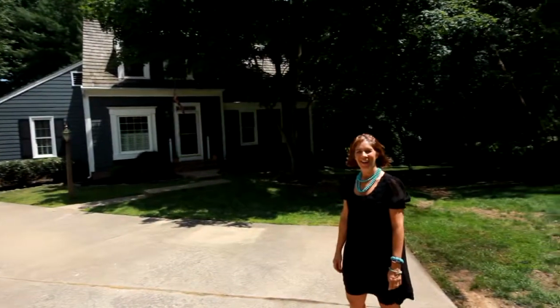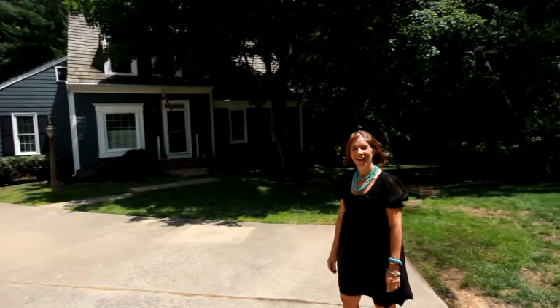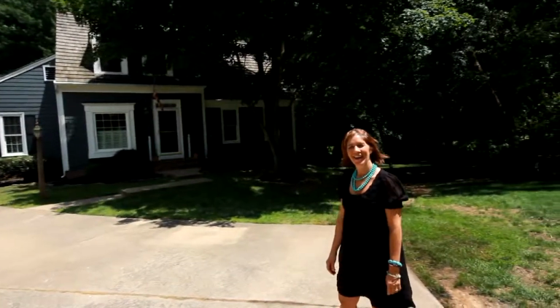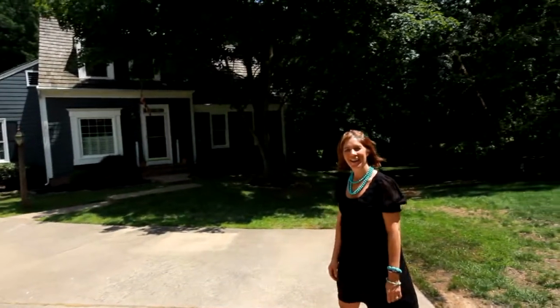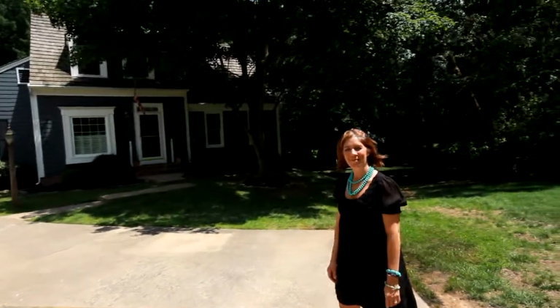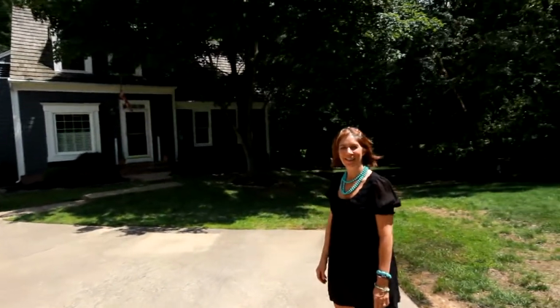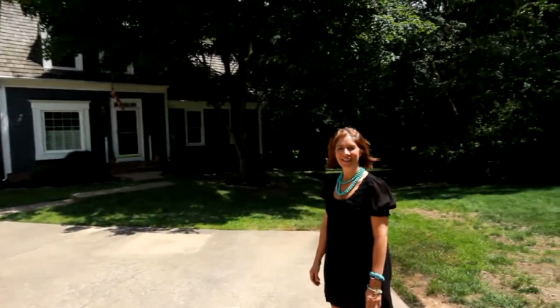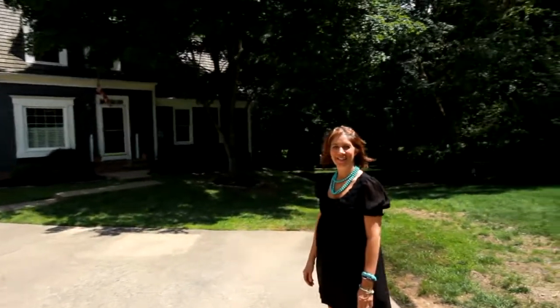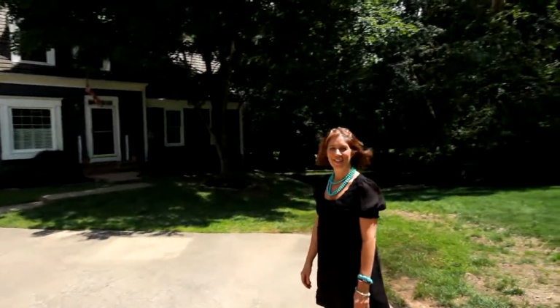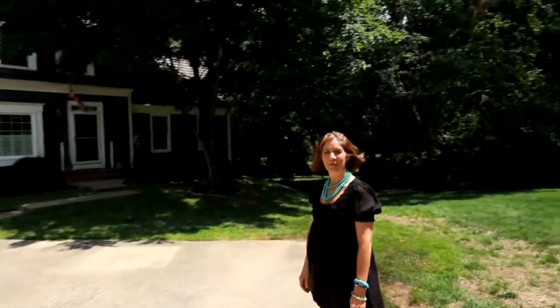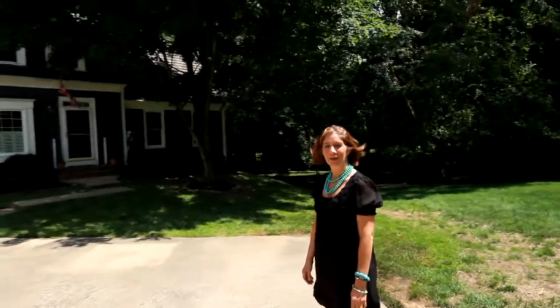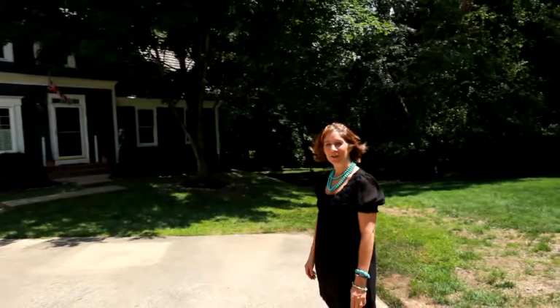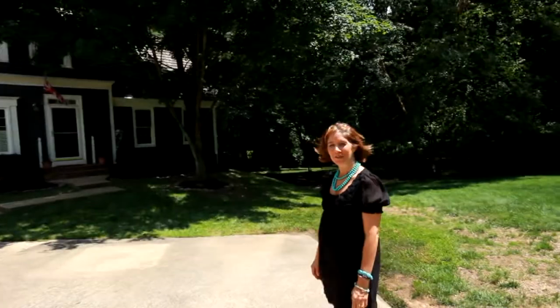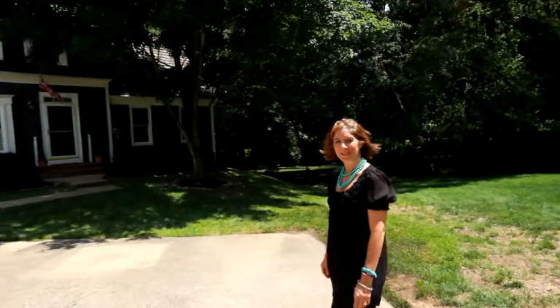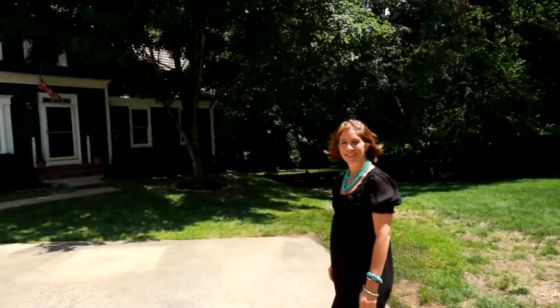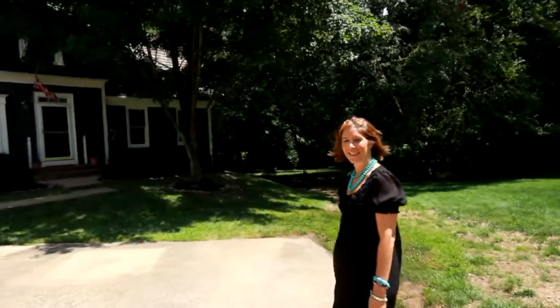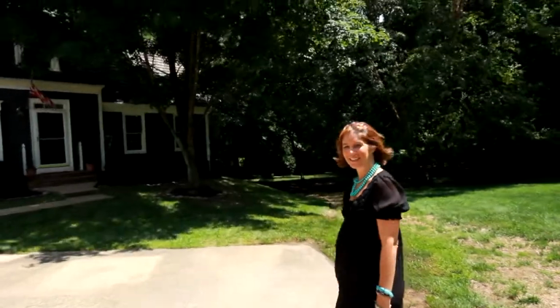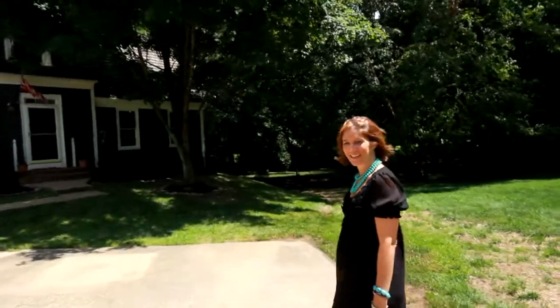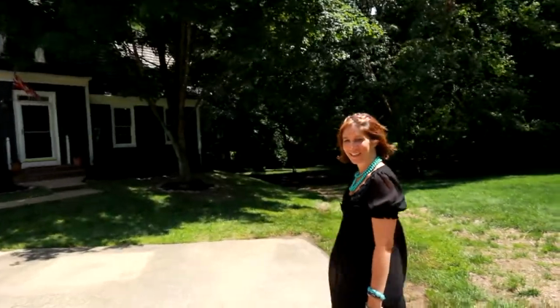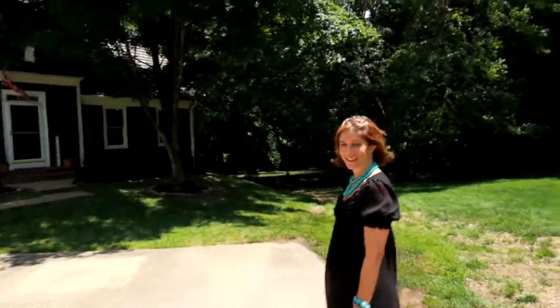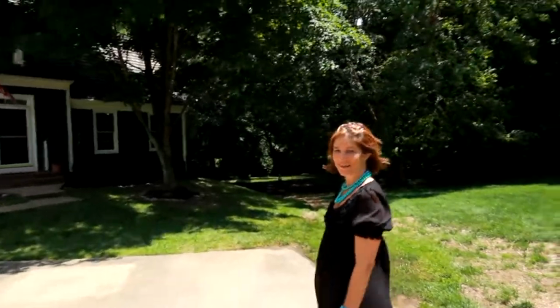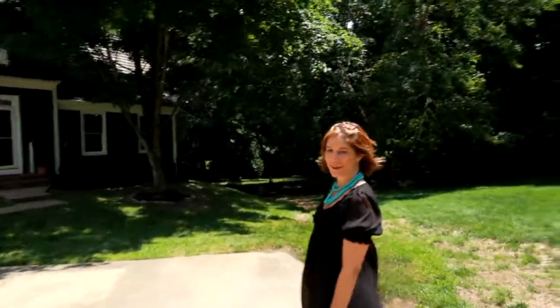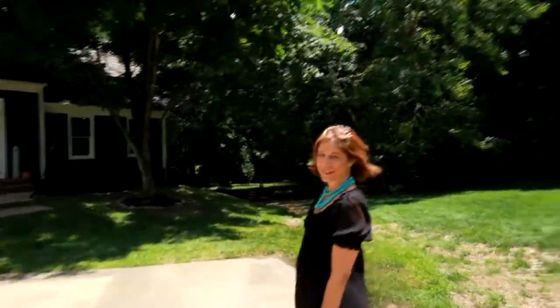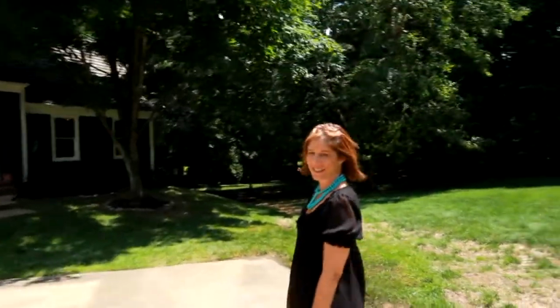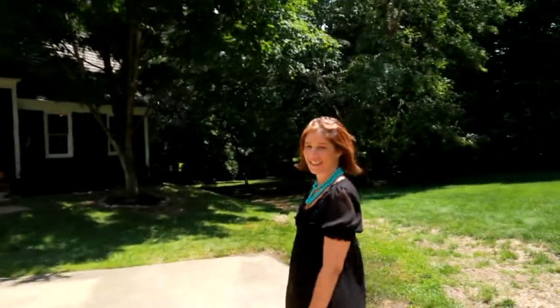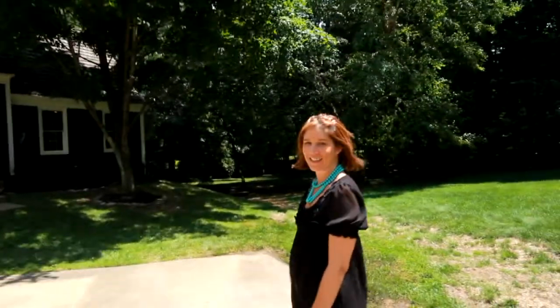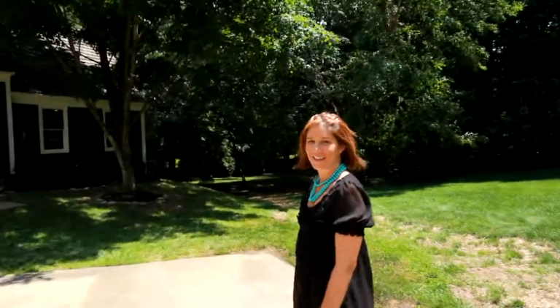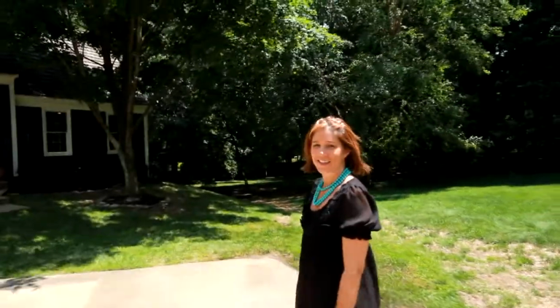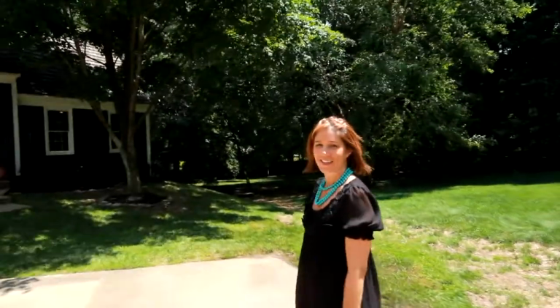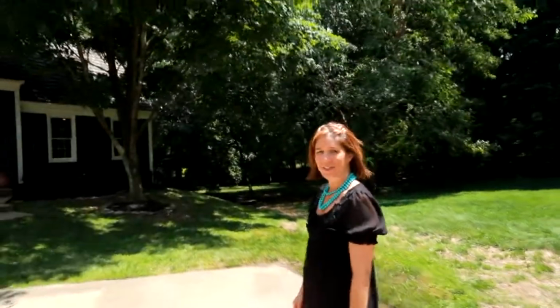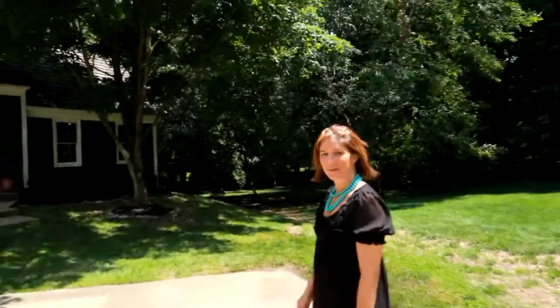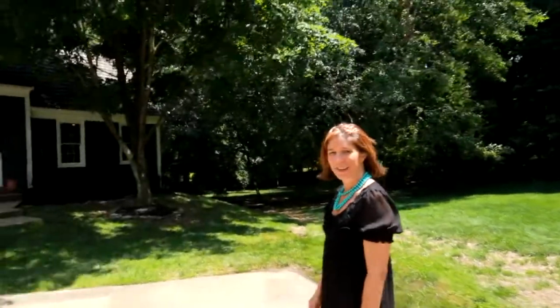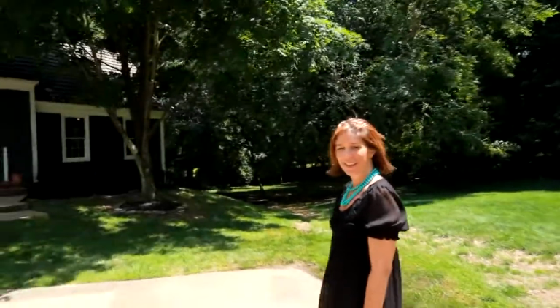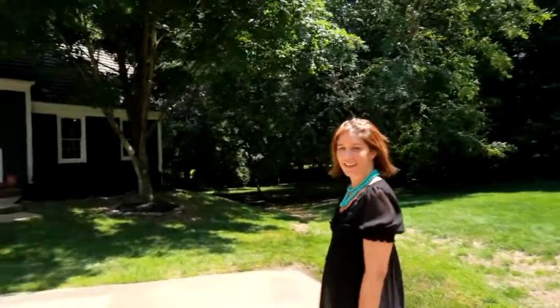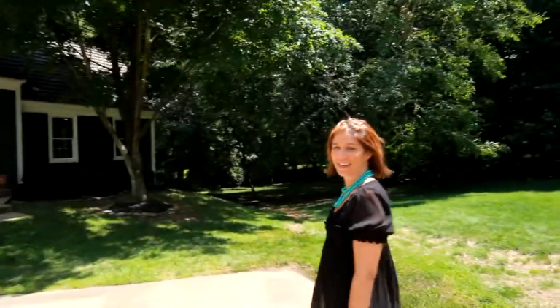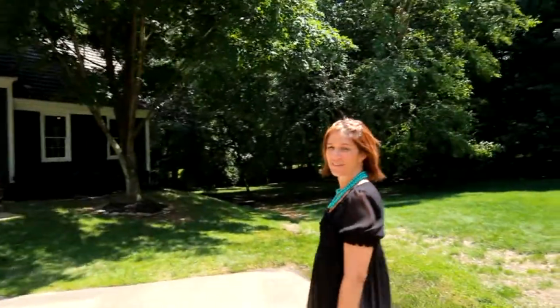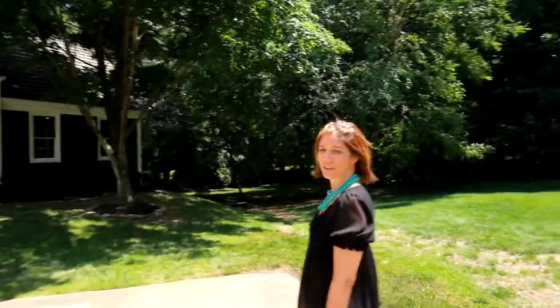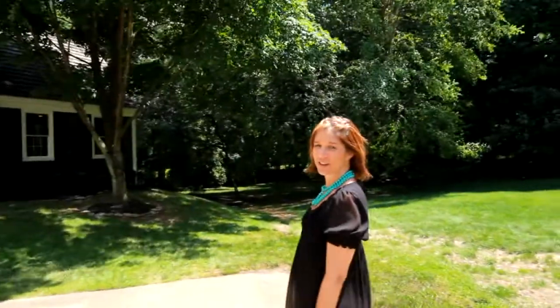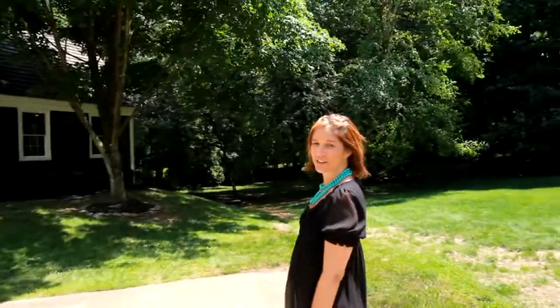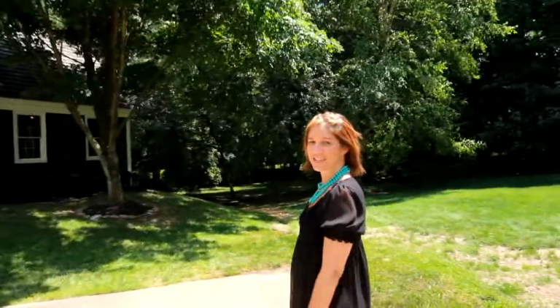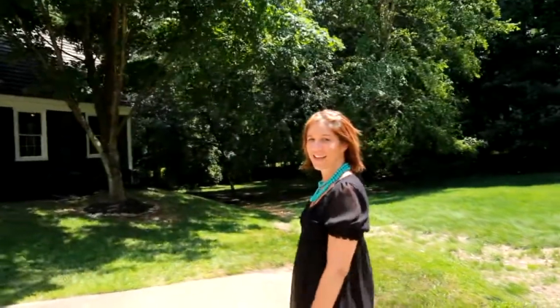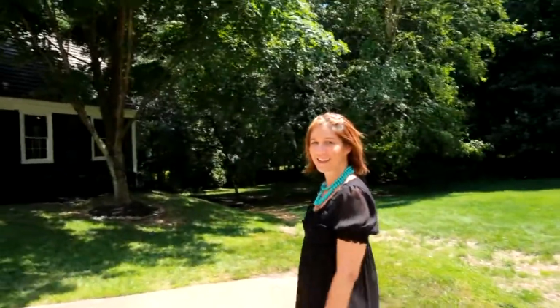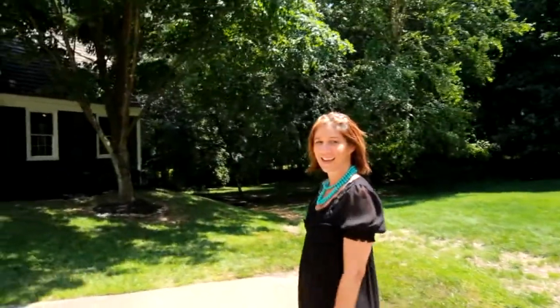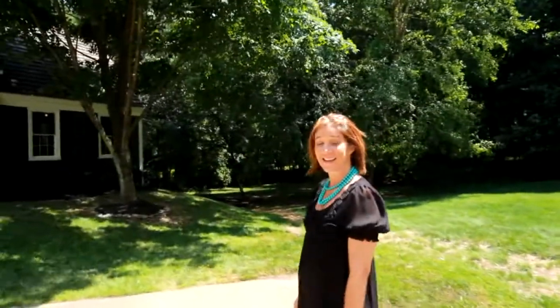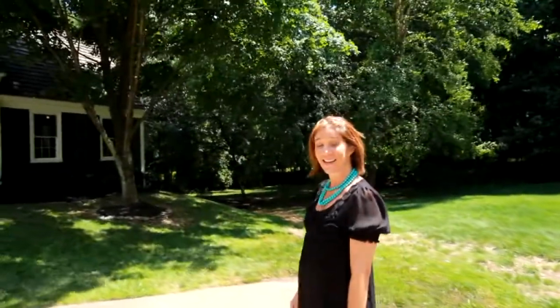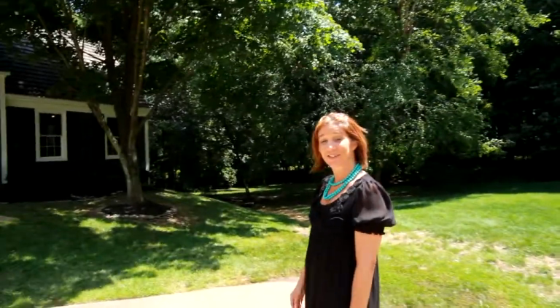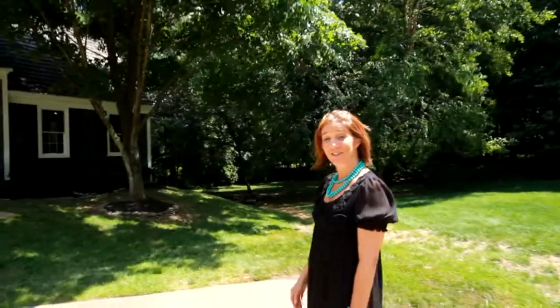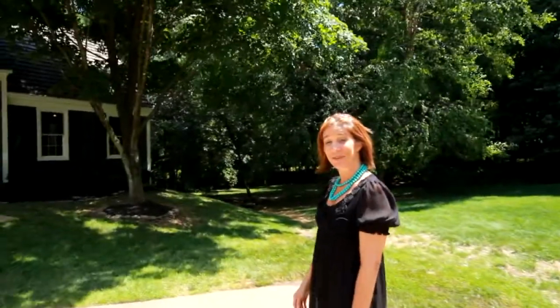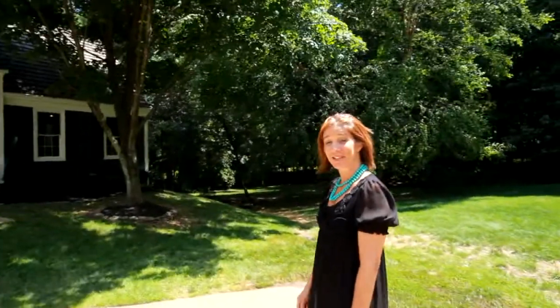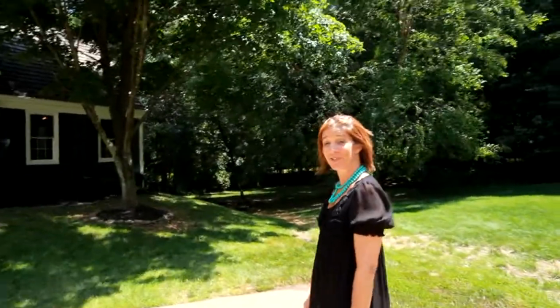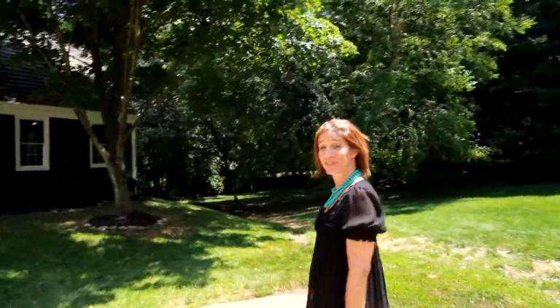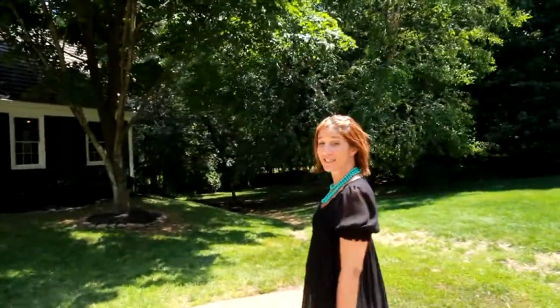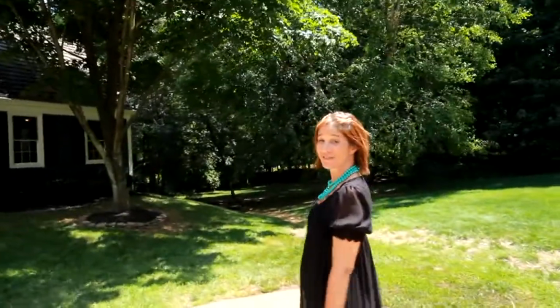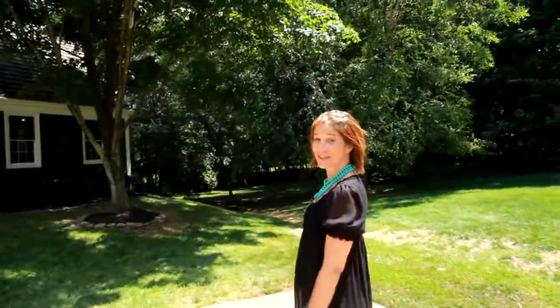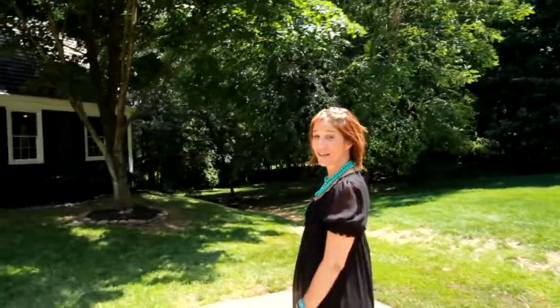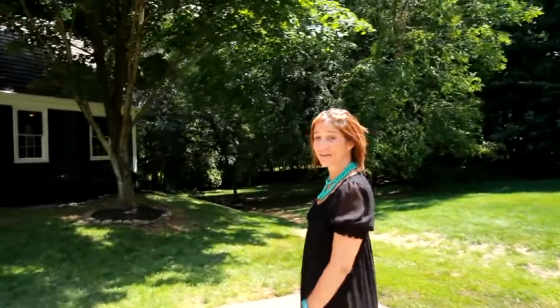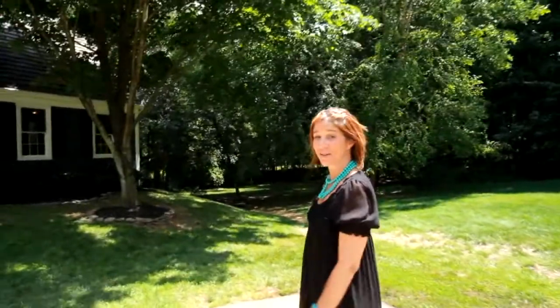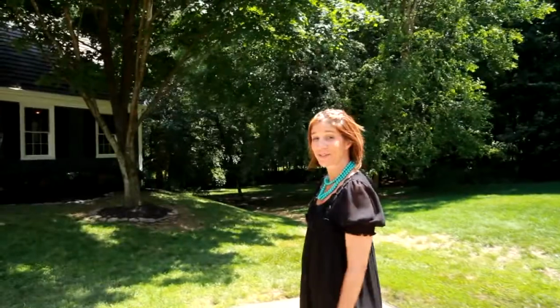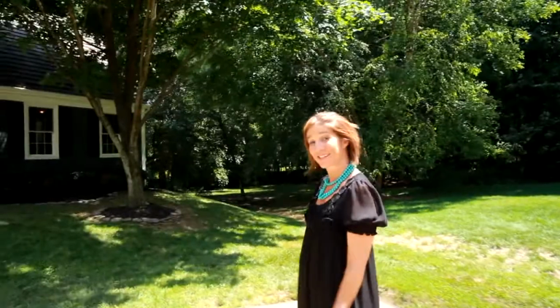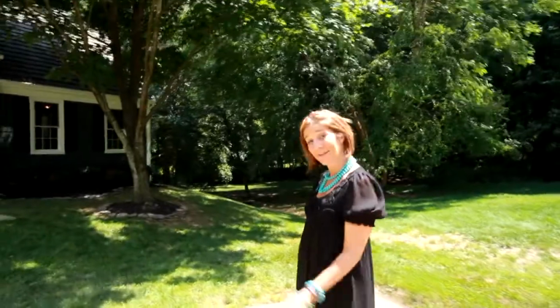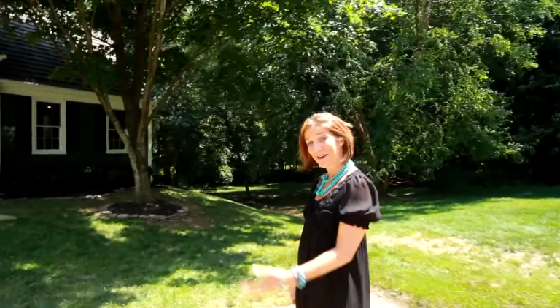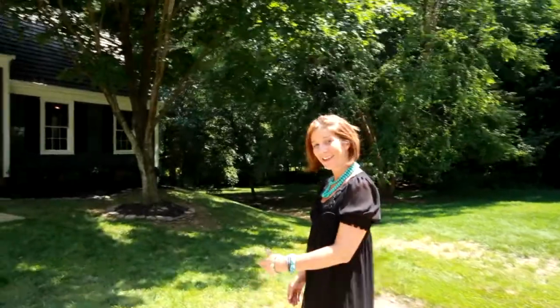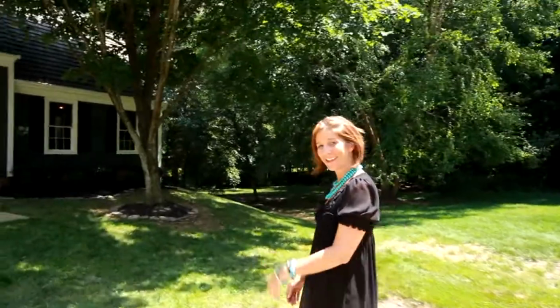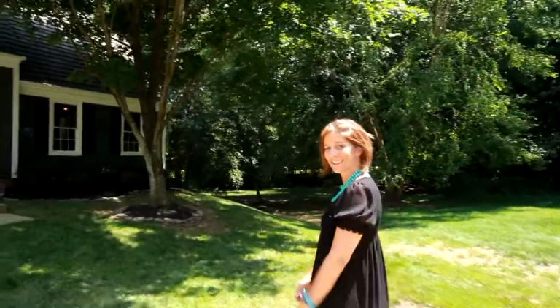Hi, I'm Nancy. Welcome to Nantucket in Reston. Tucked away at the end of a cul-de-sac and nestled among trees of songbirds. Come on in.